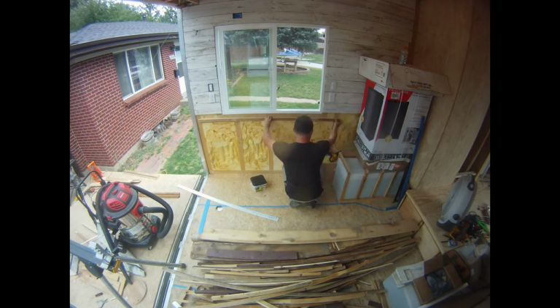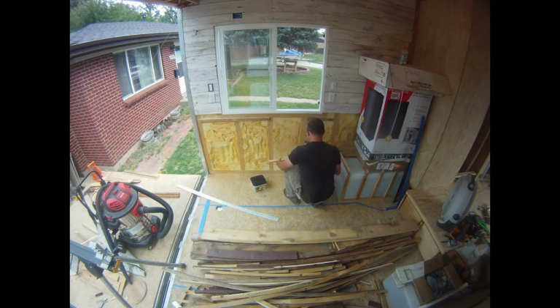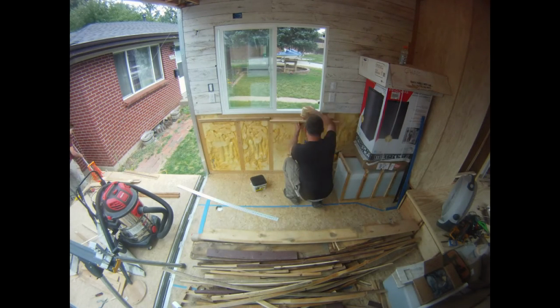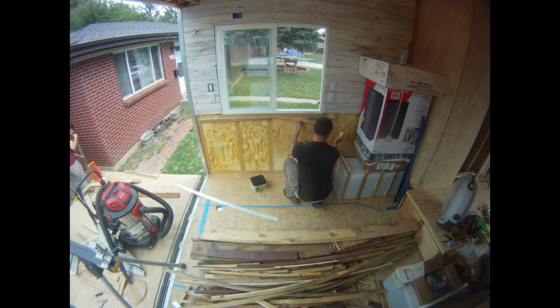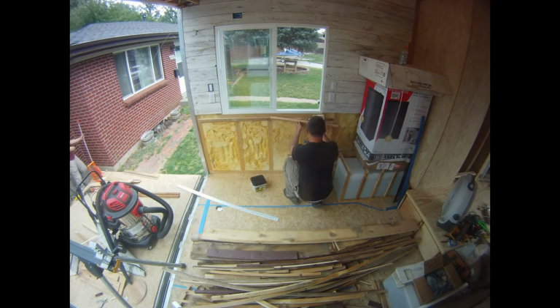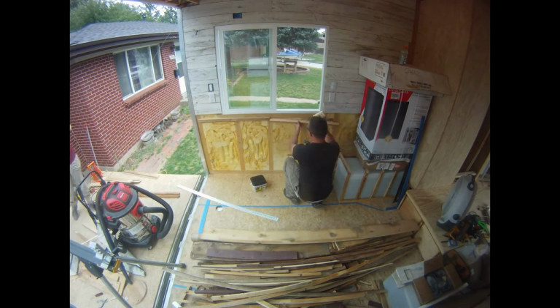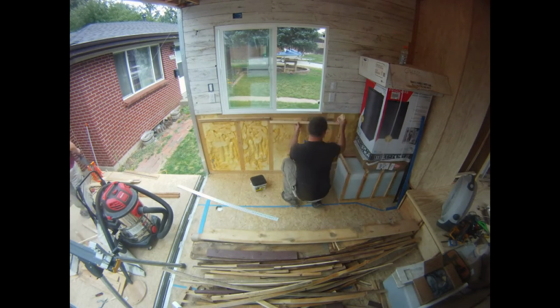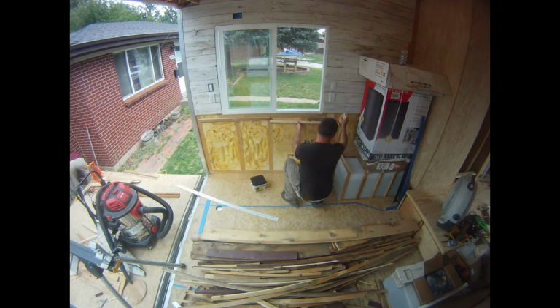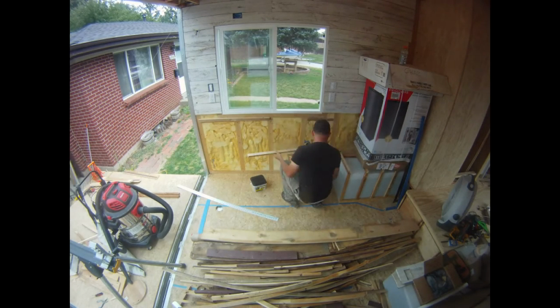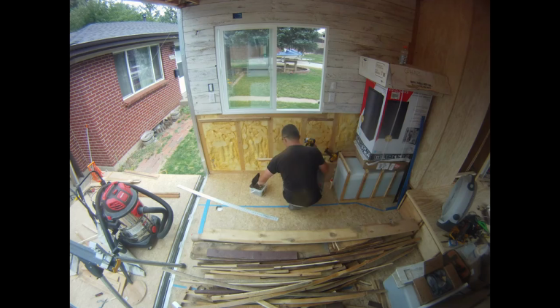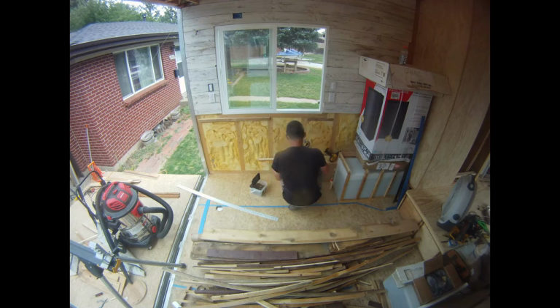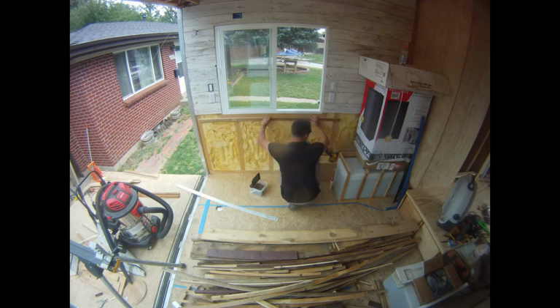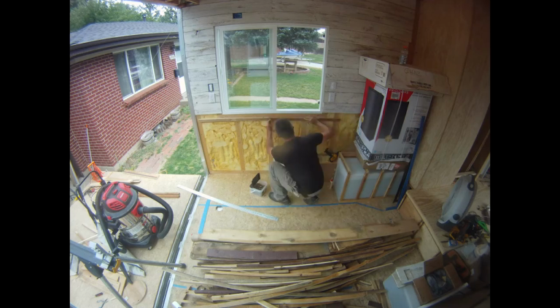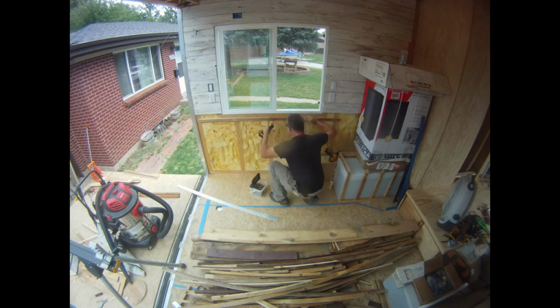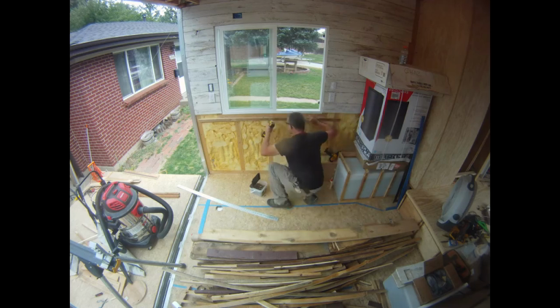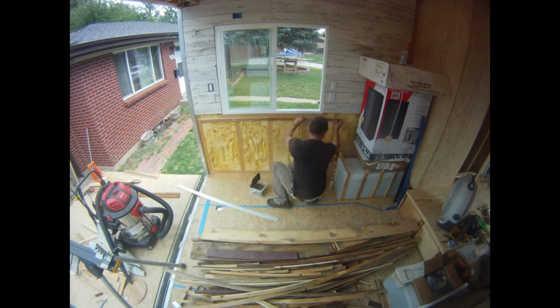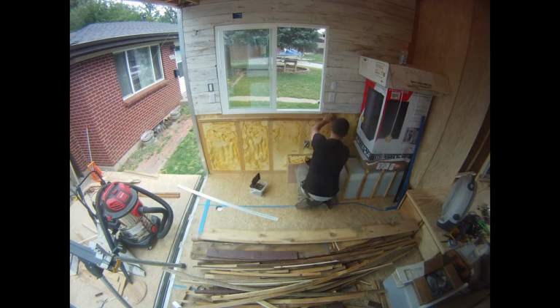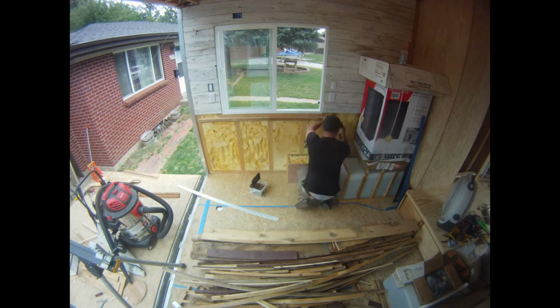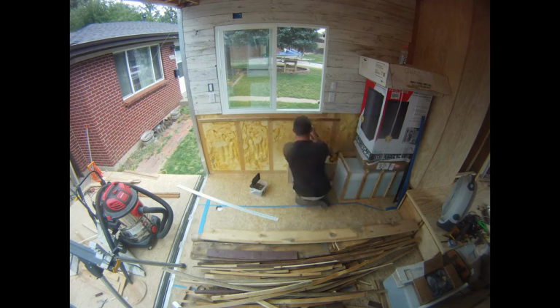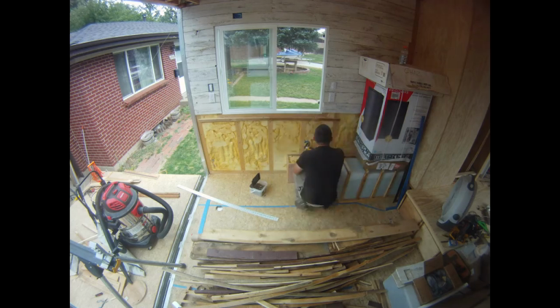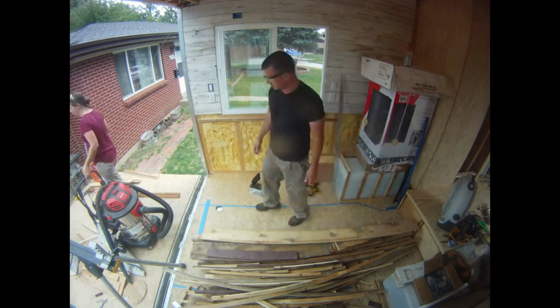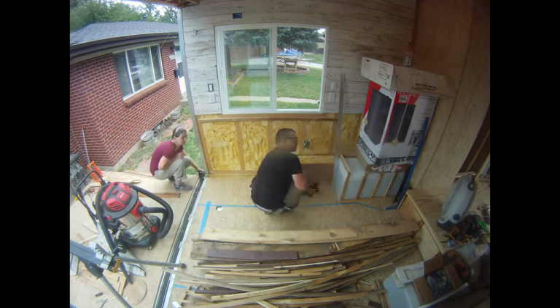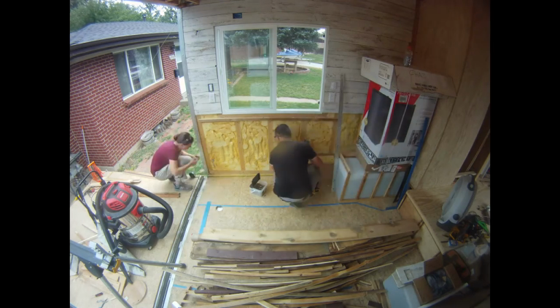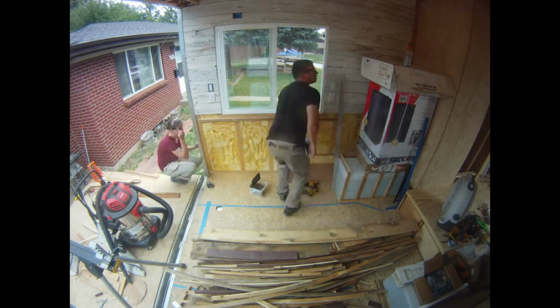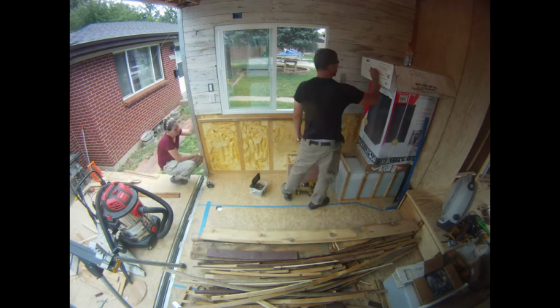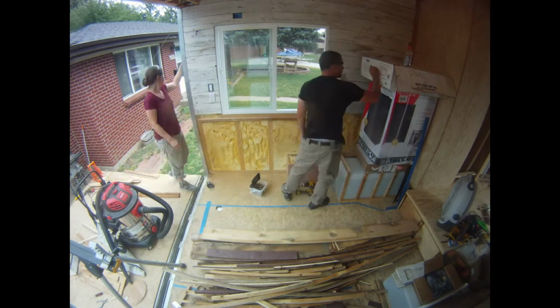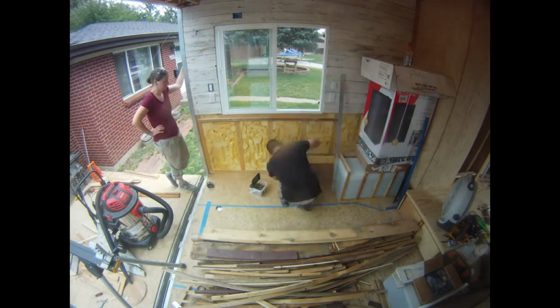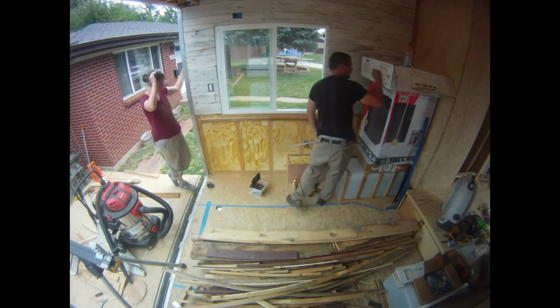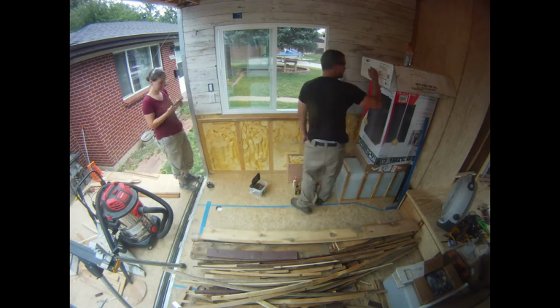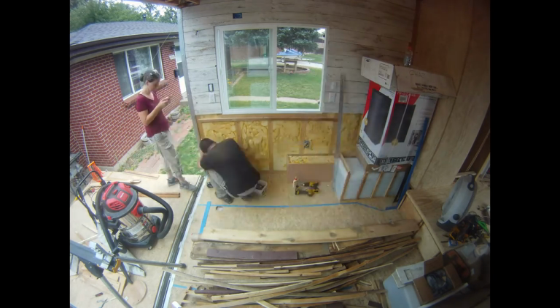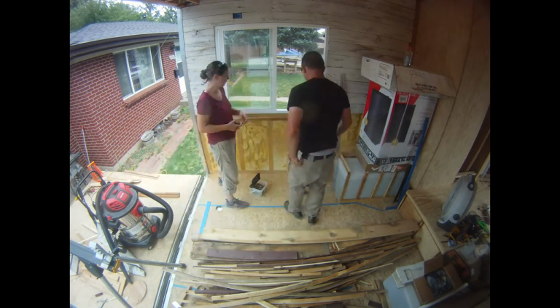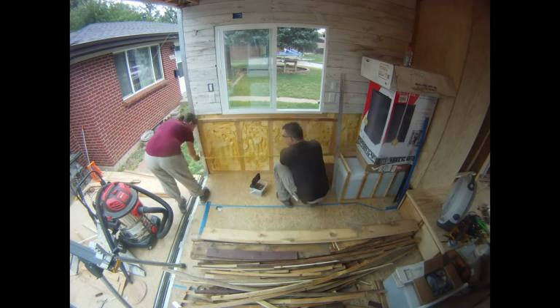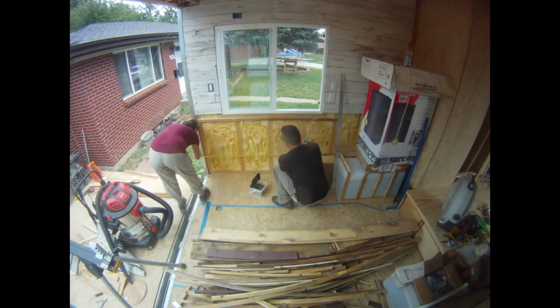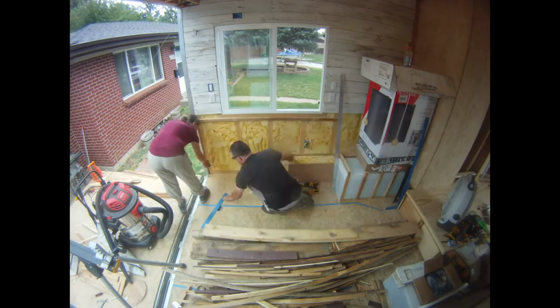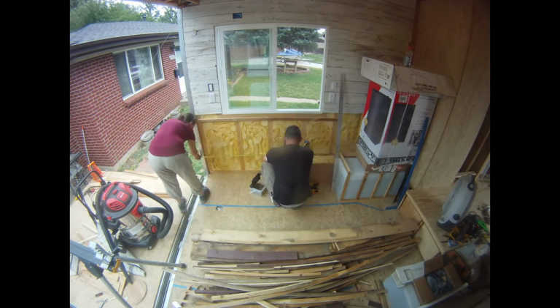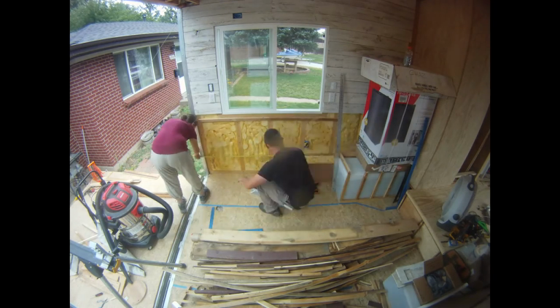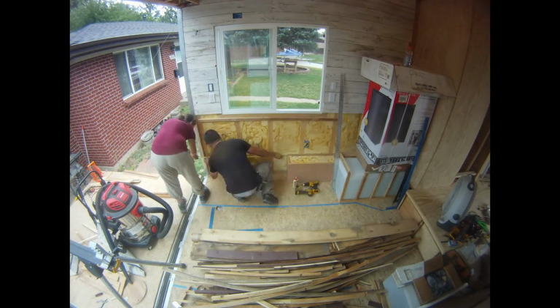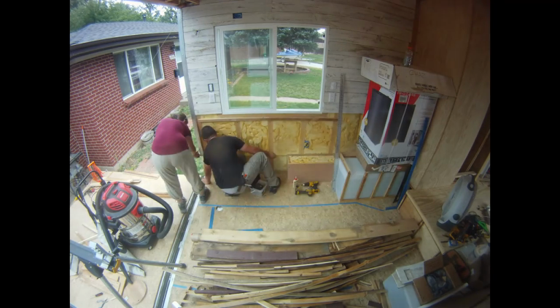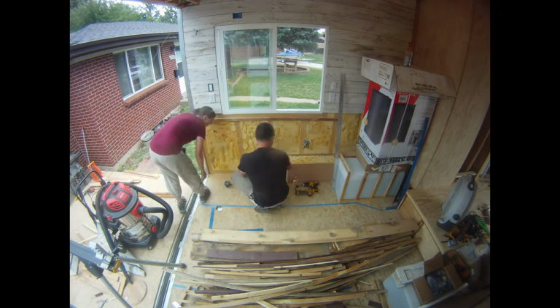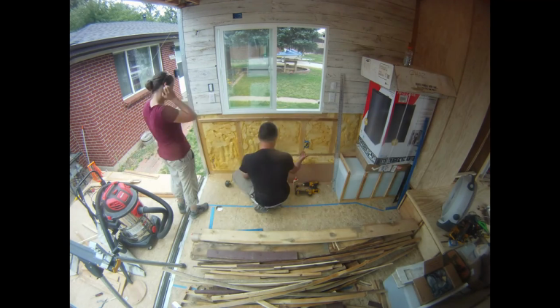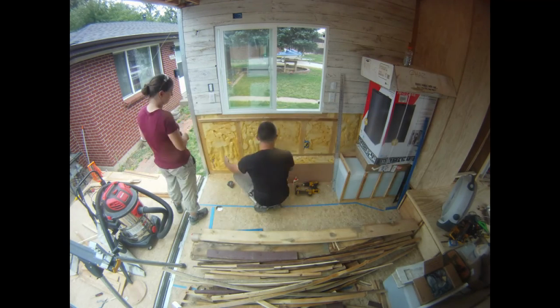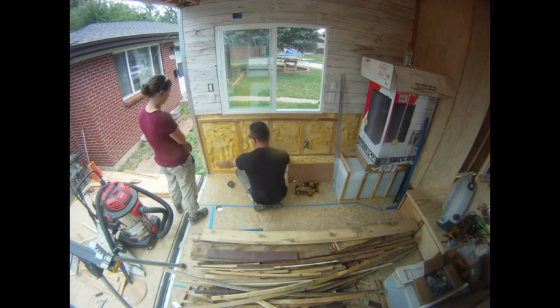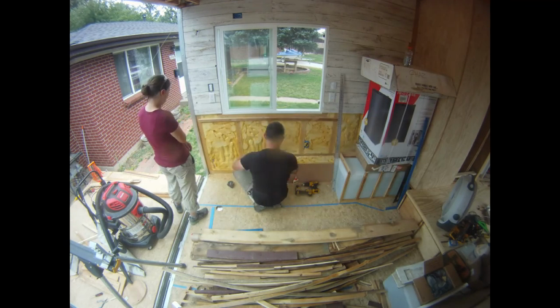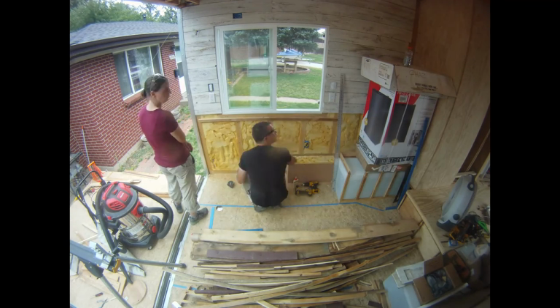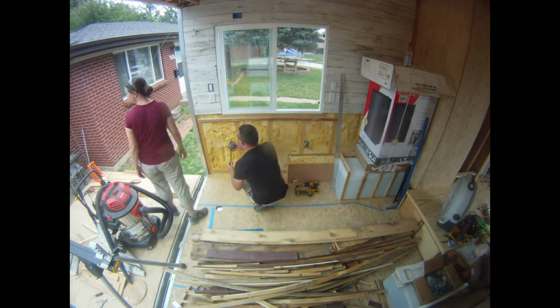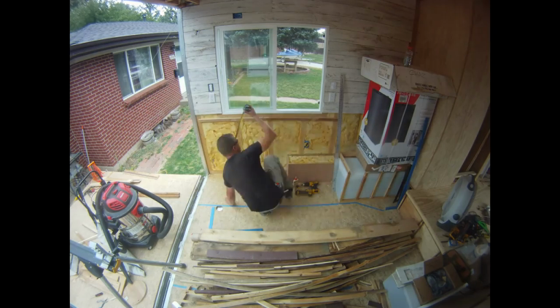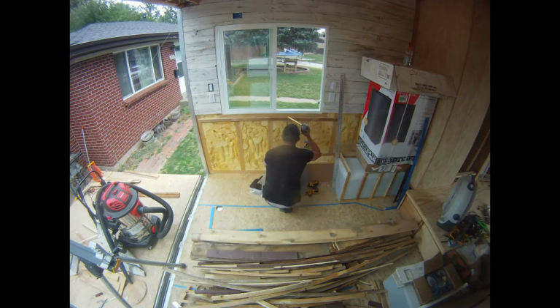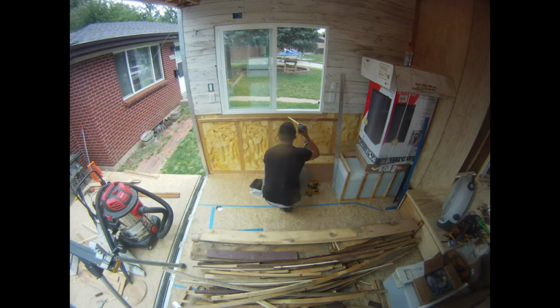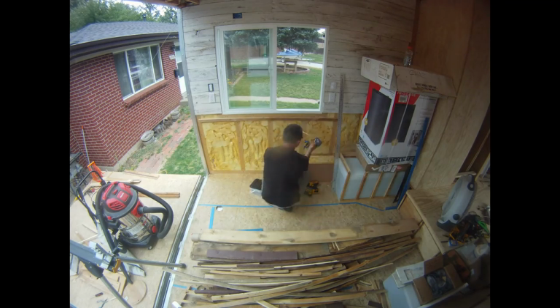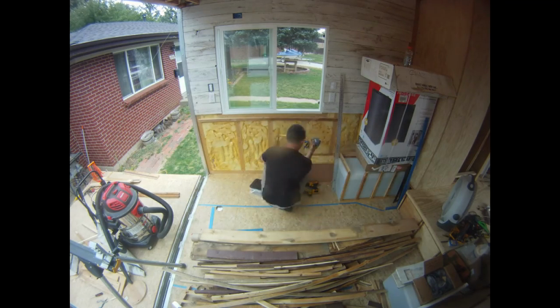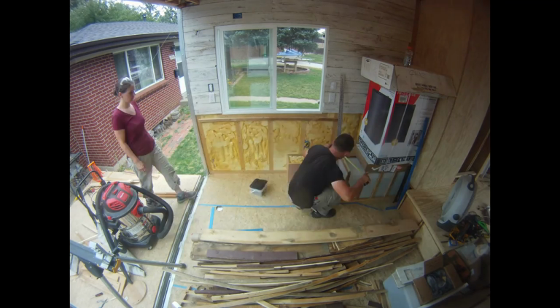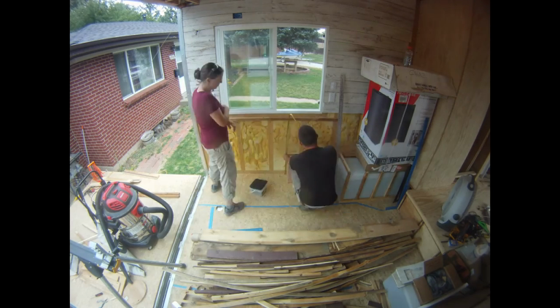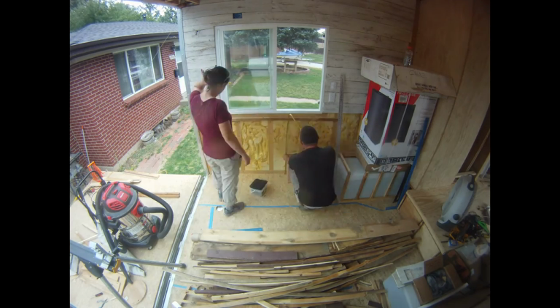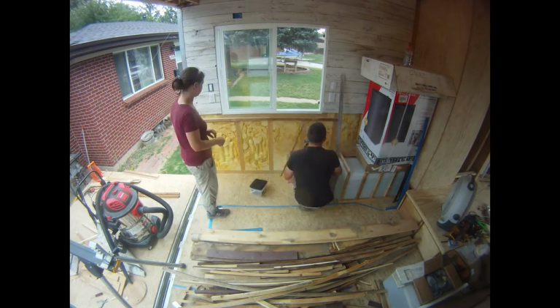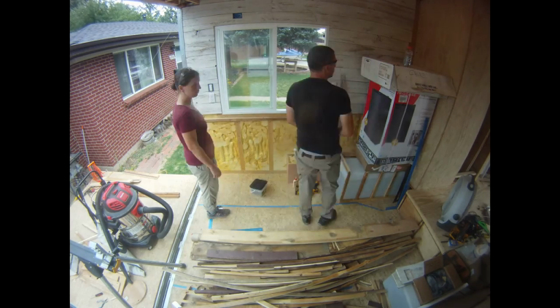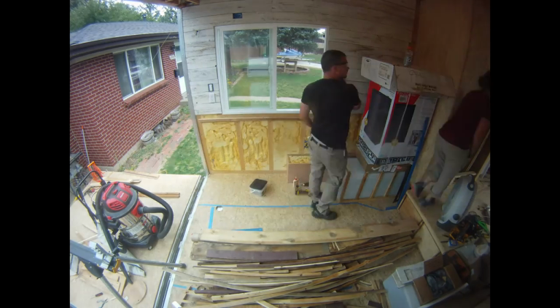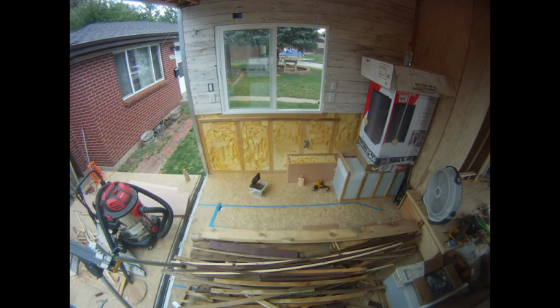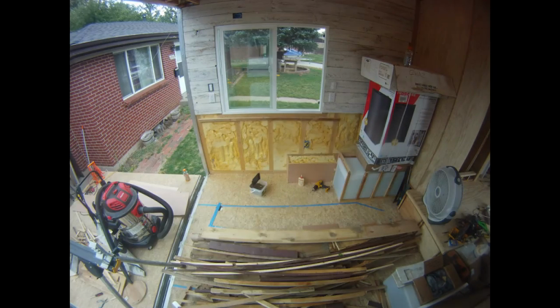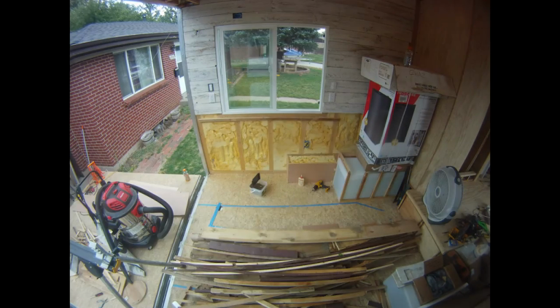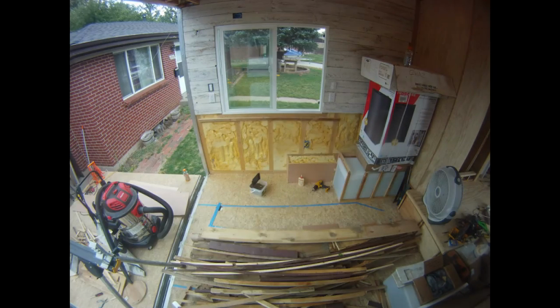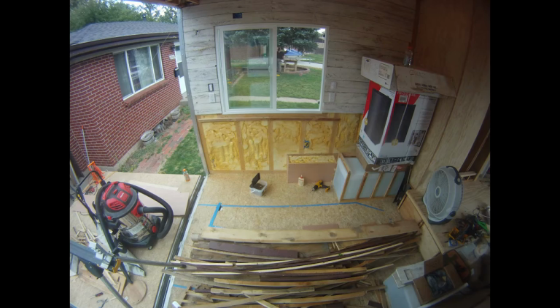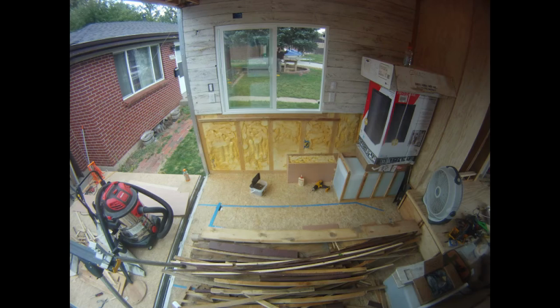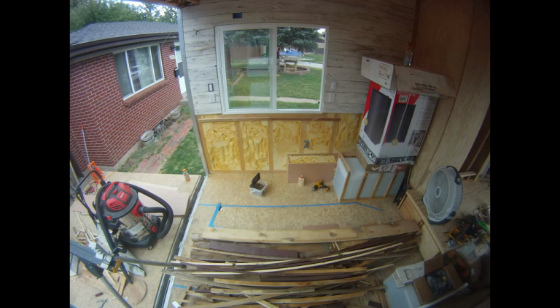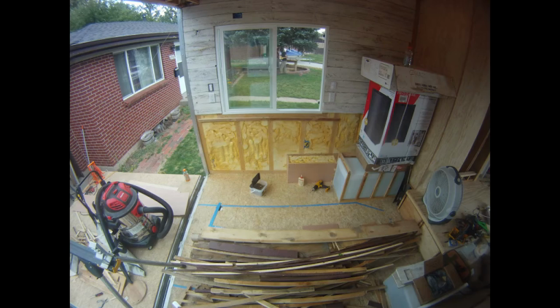We forgot to run the cameras while Jordan and Noah framed in the water tank. The frame will help support the tank and be the base of our hearth.